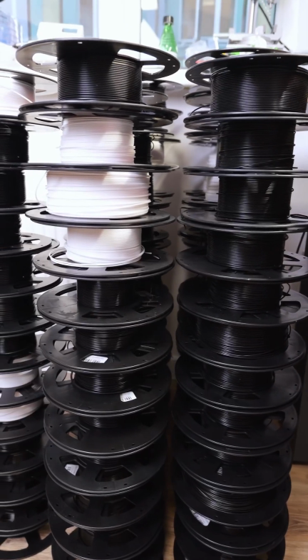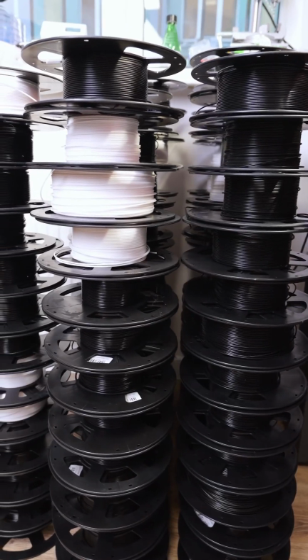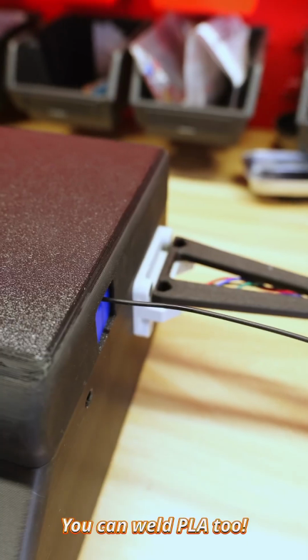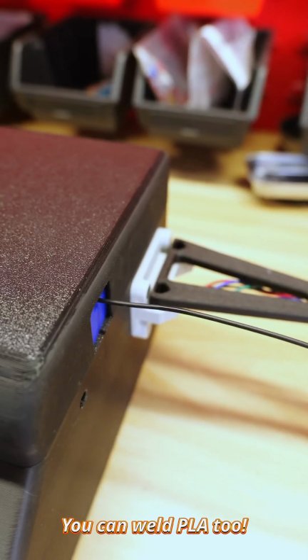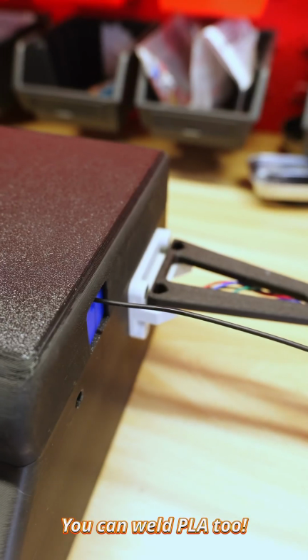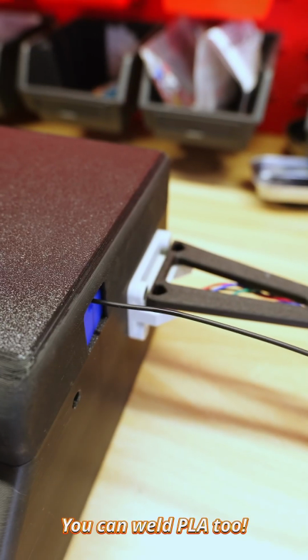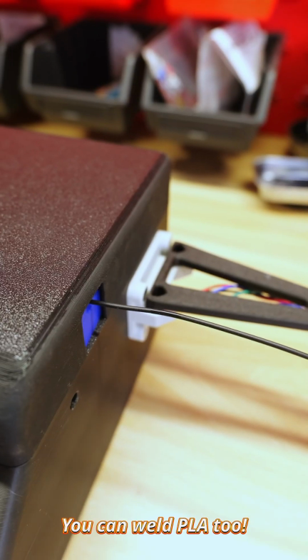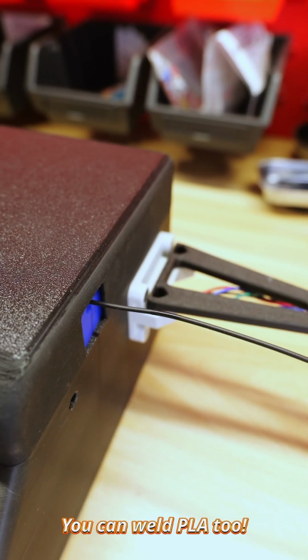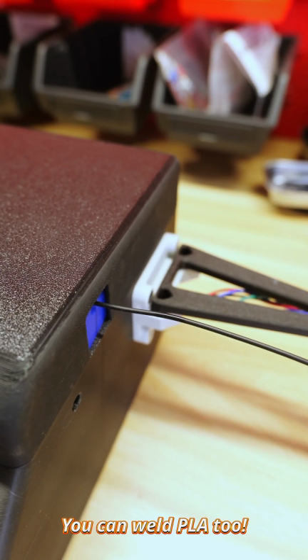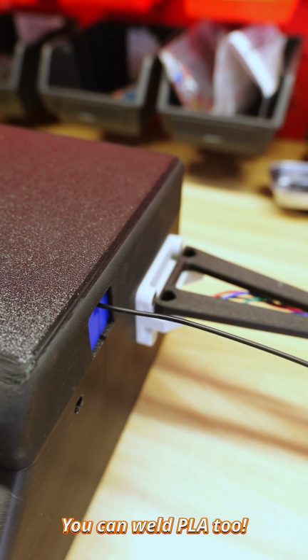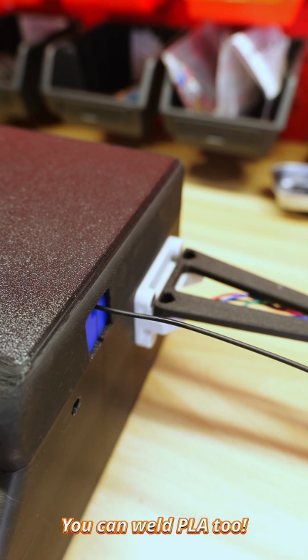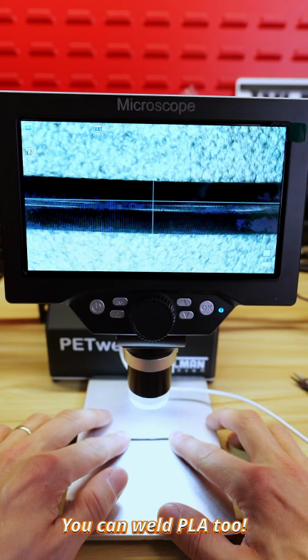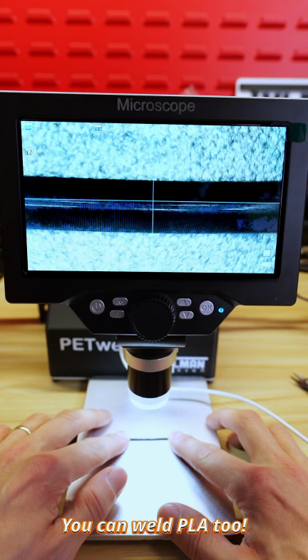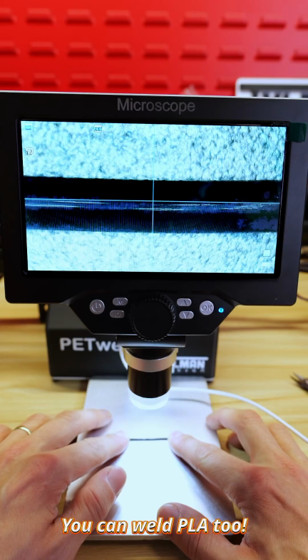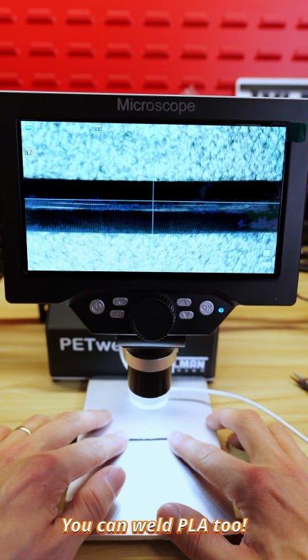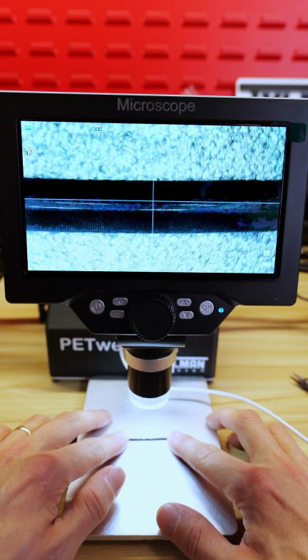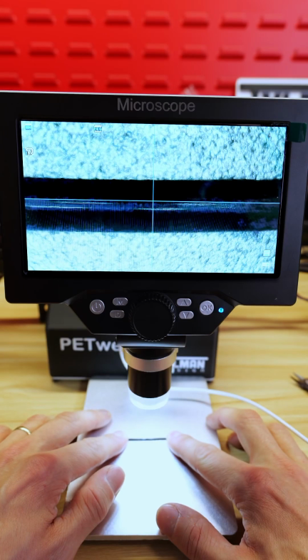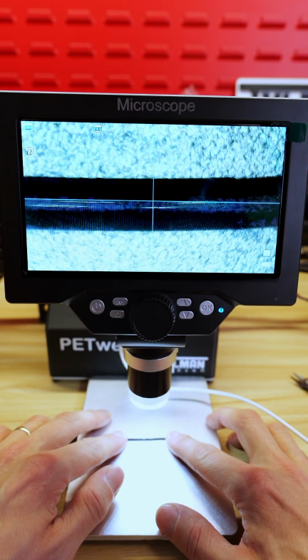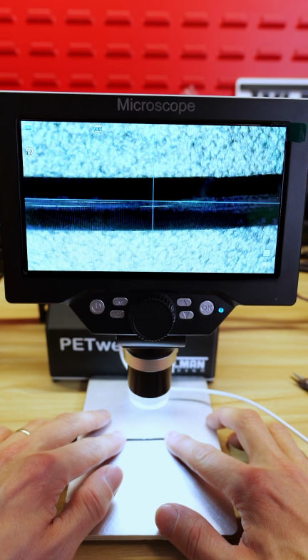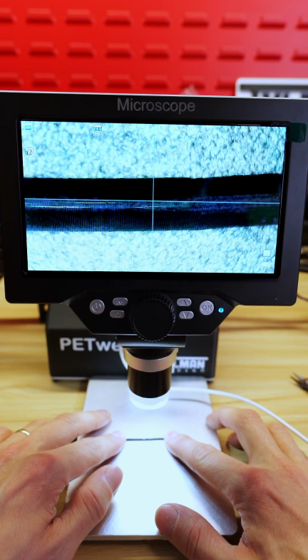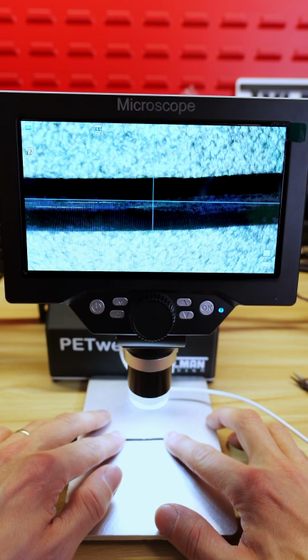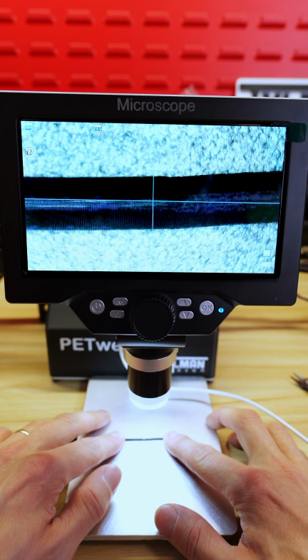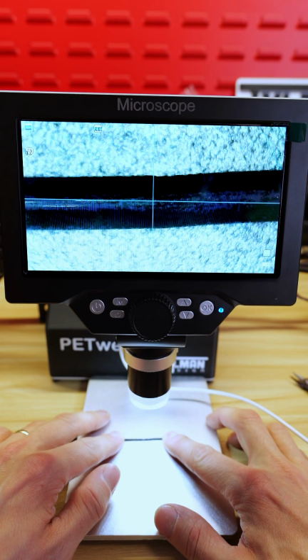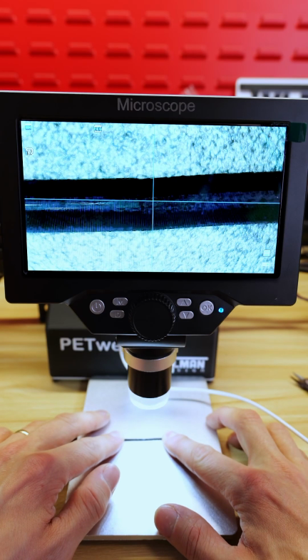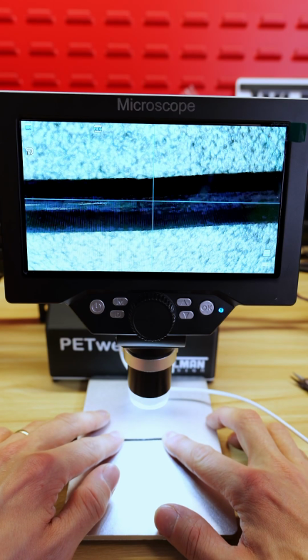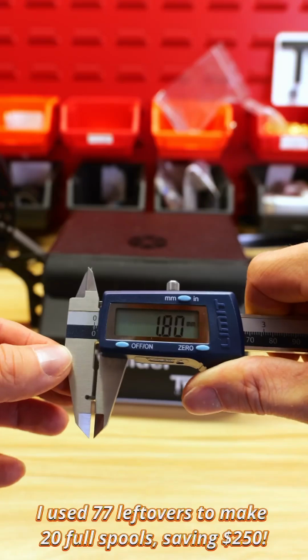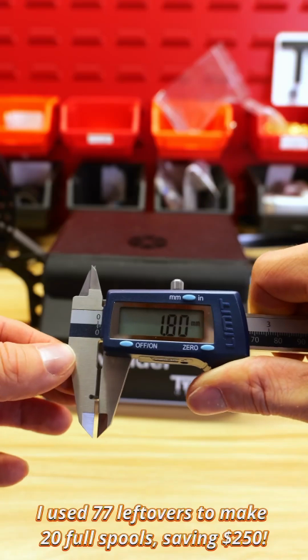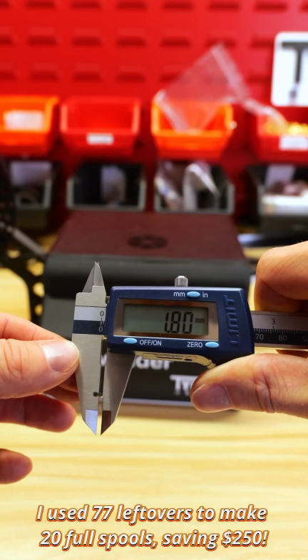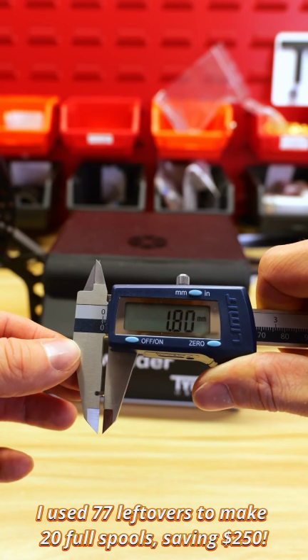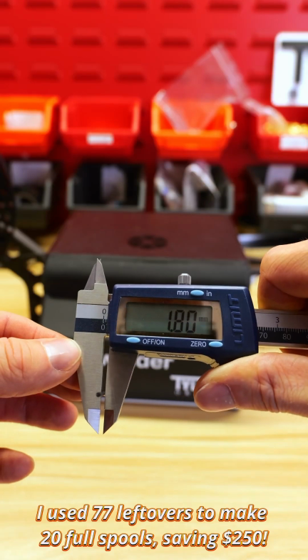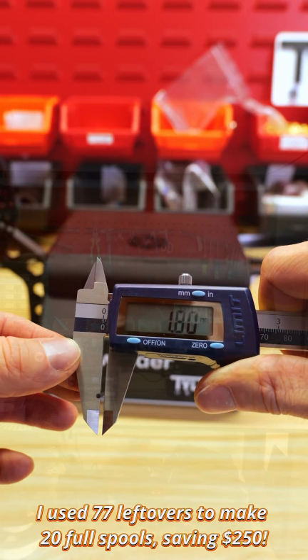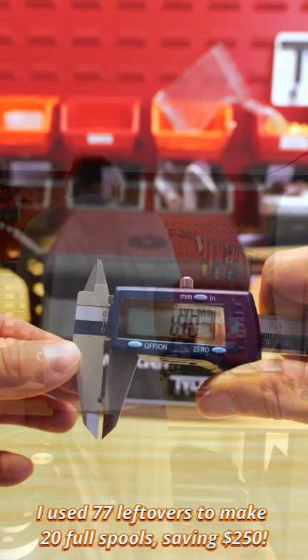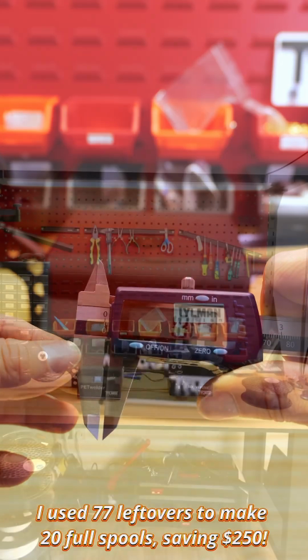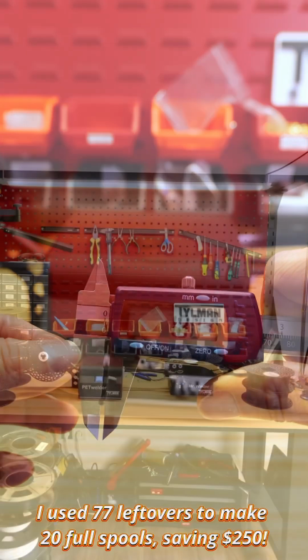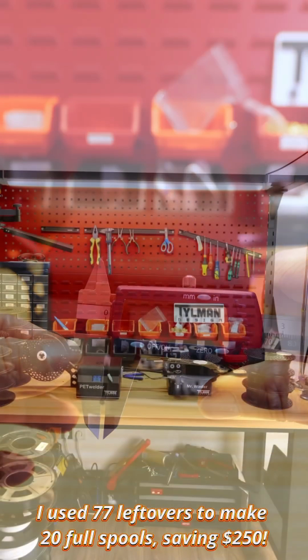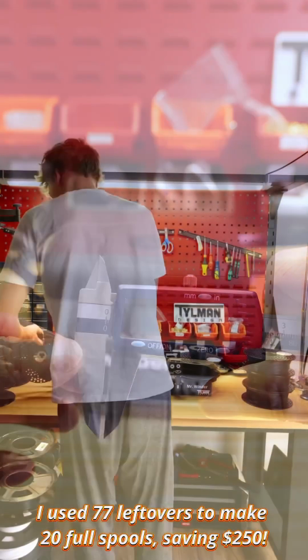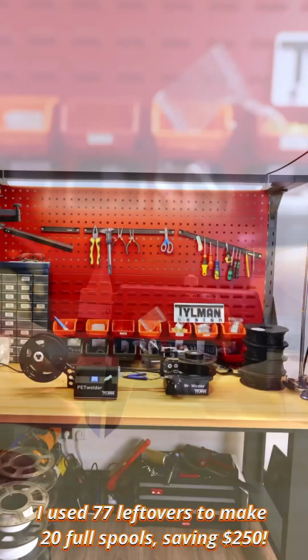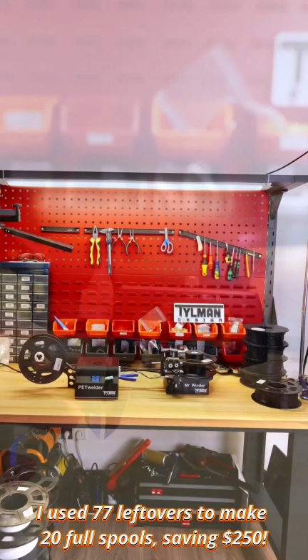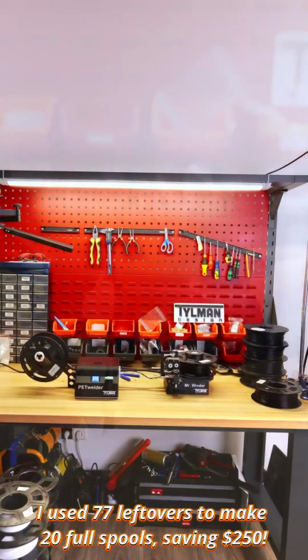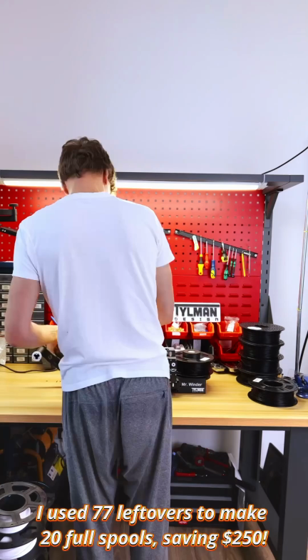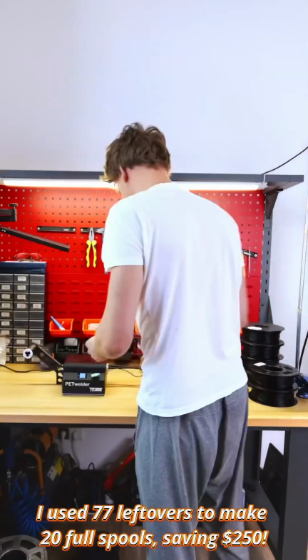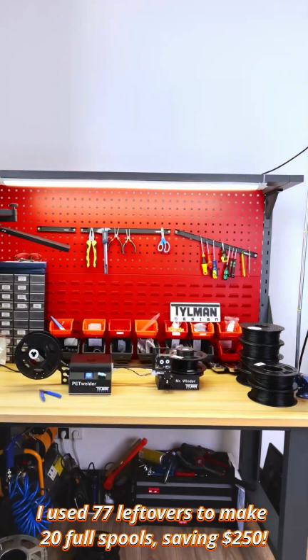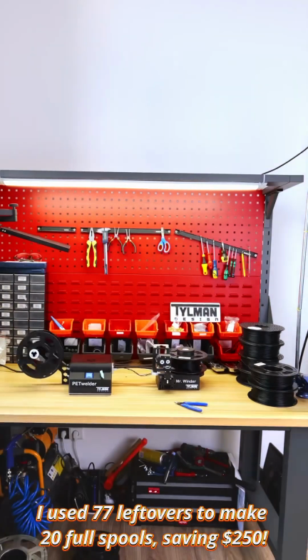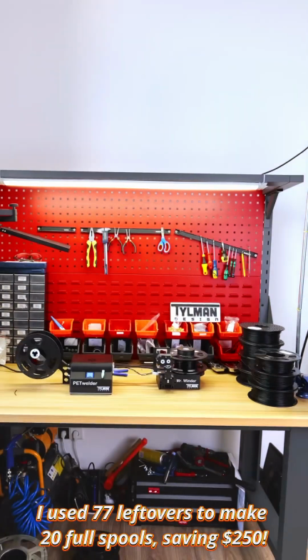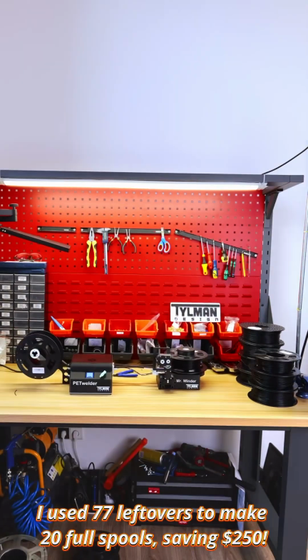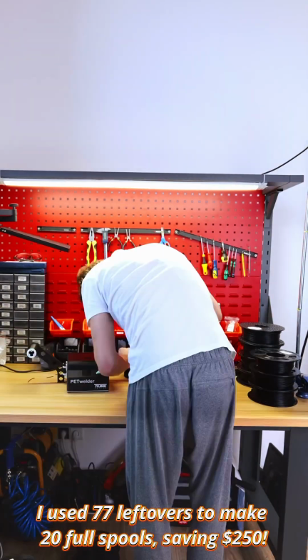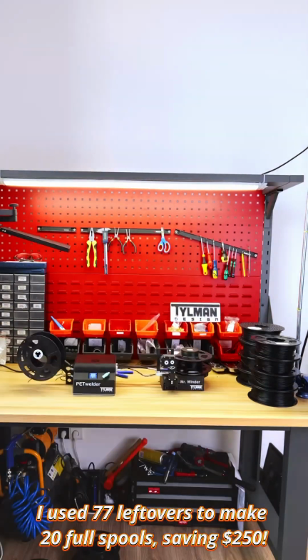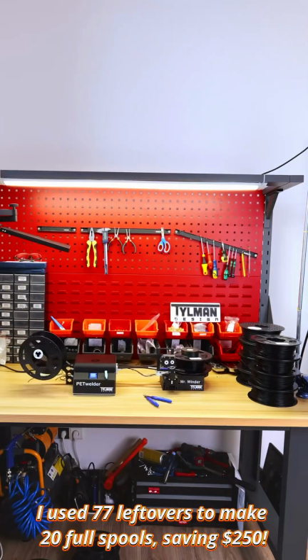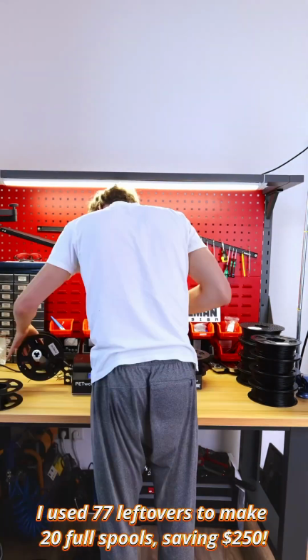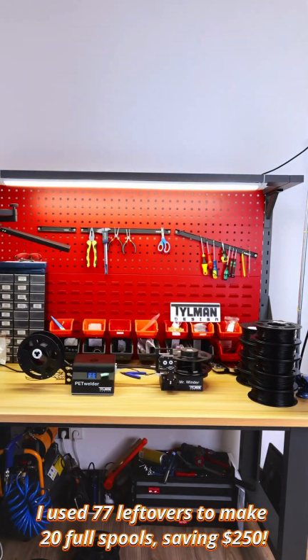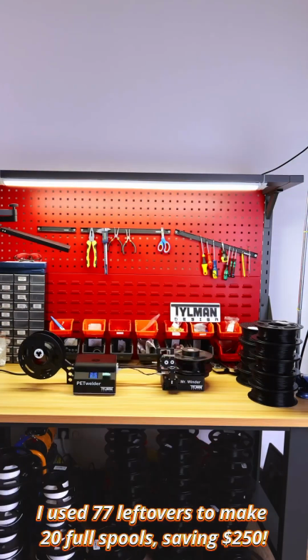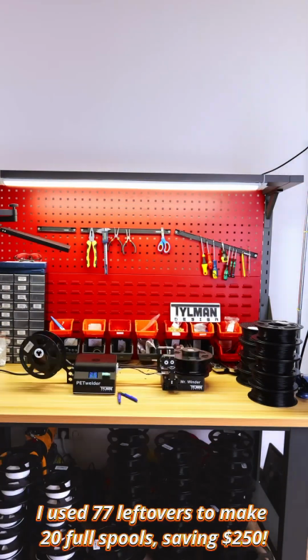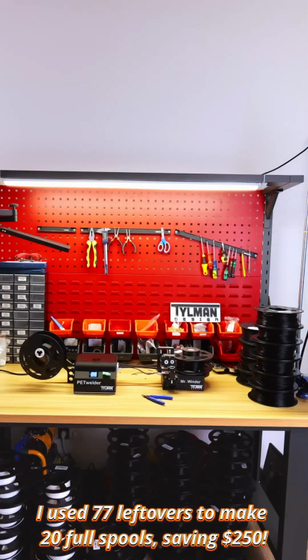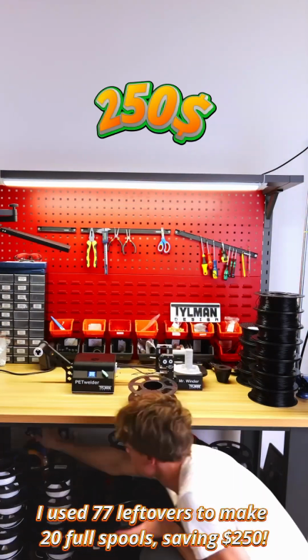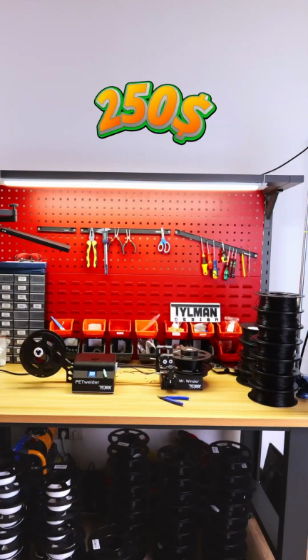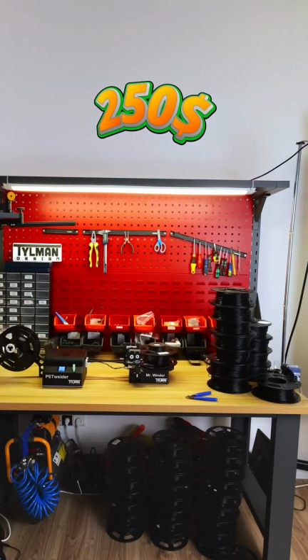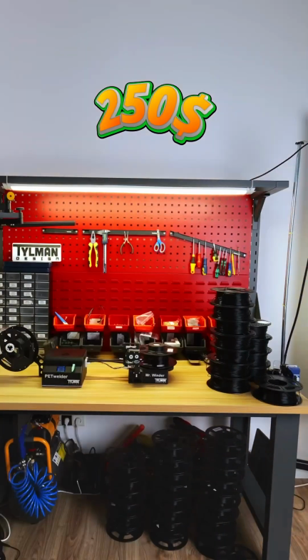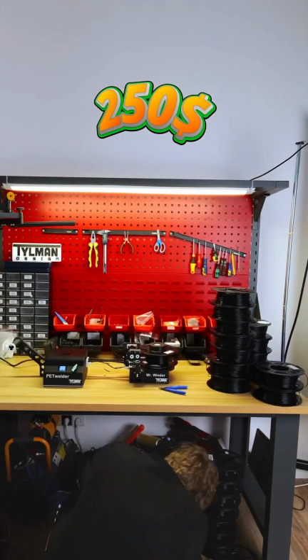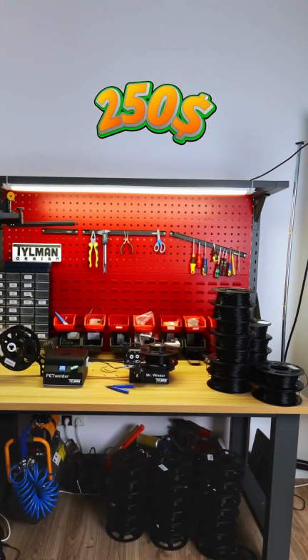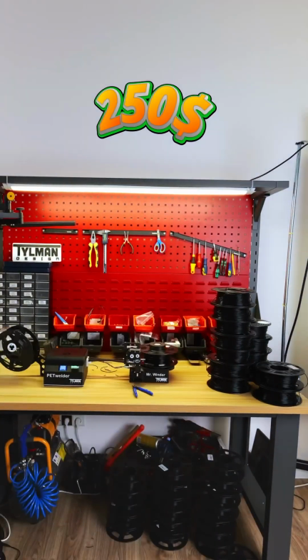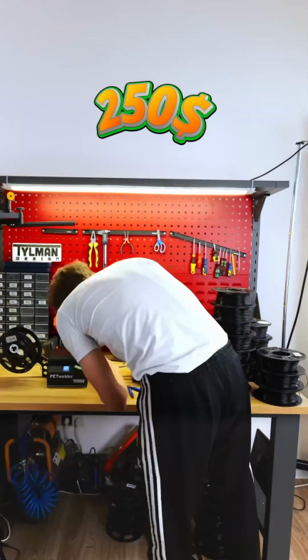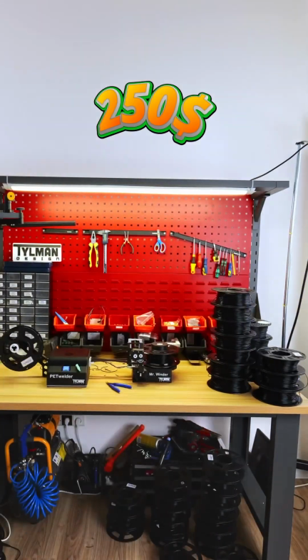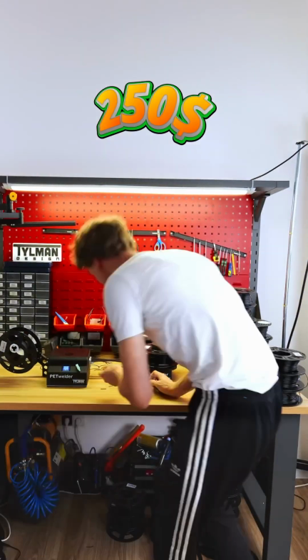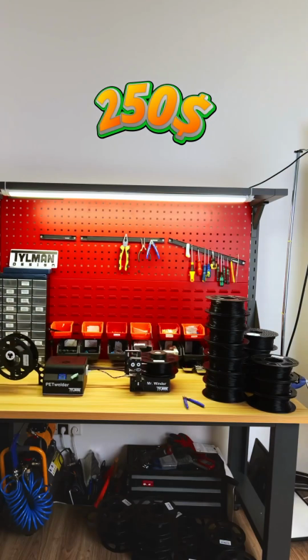You can weld PLA too. I used 77 leftovers to make 20 full spools, saving 250 bucks.